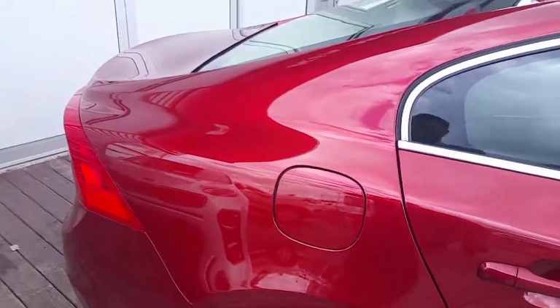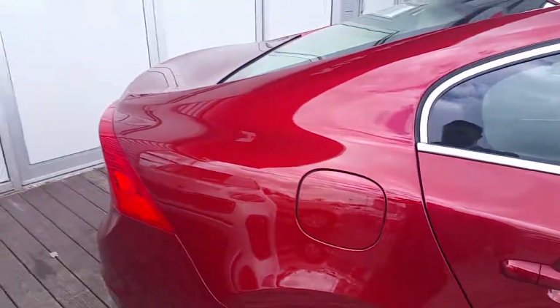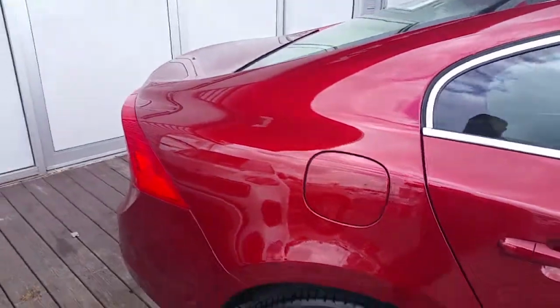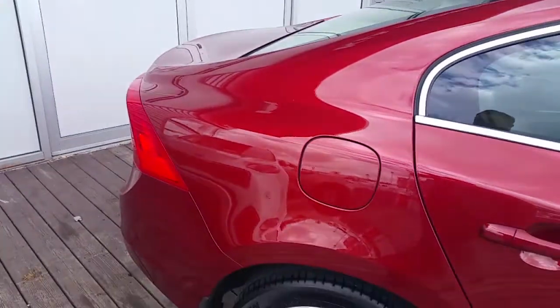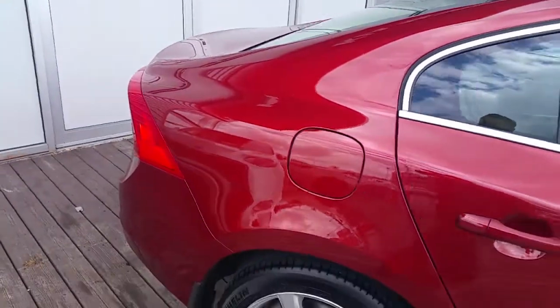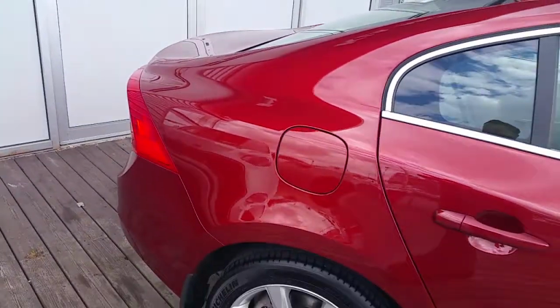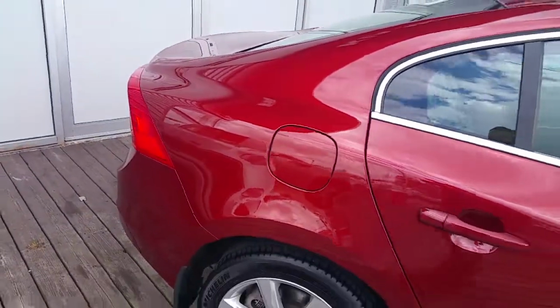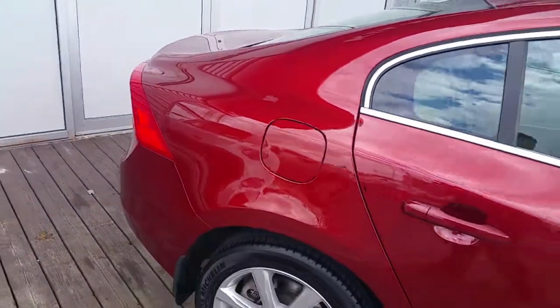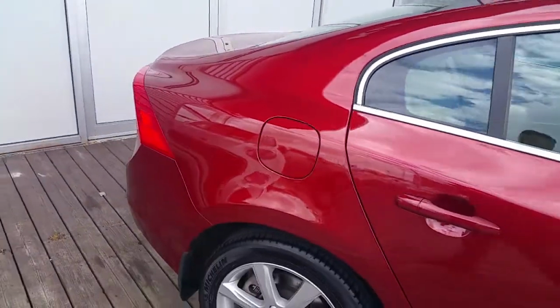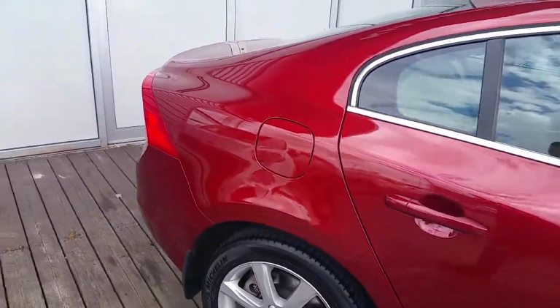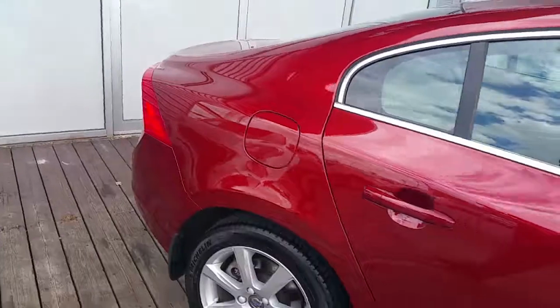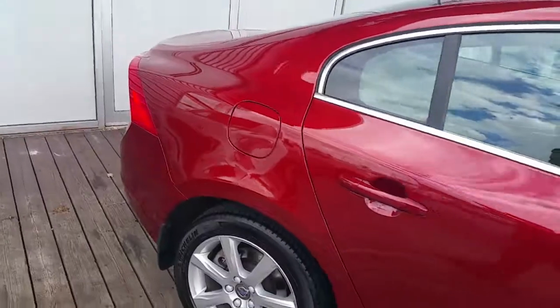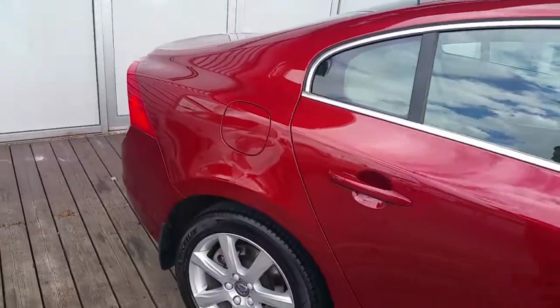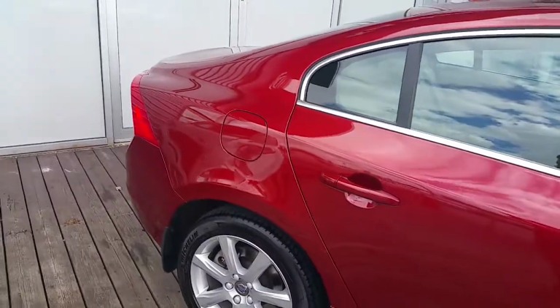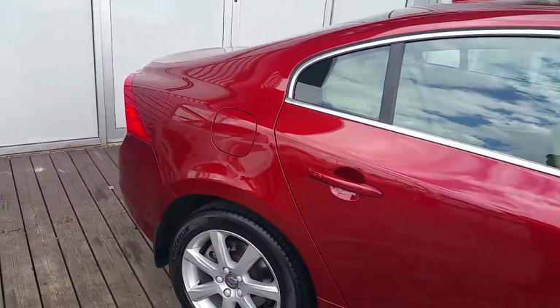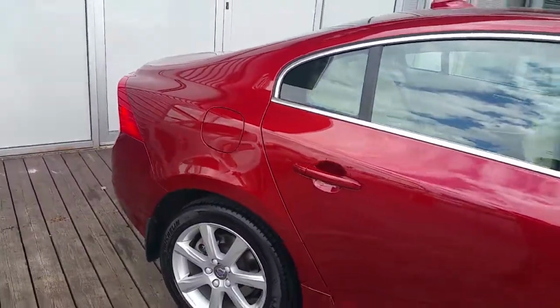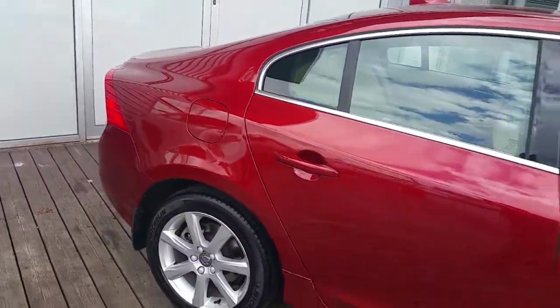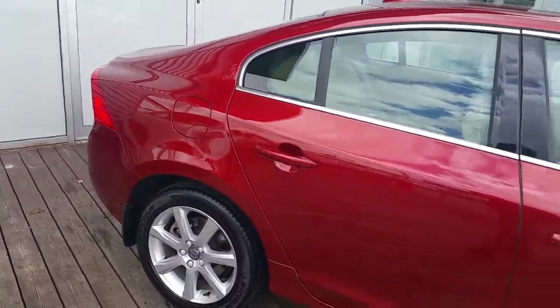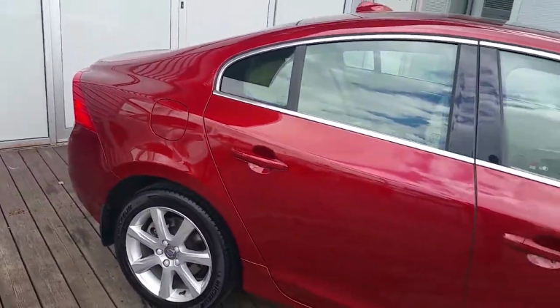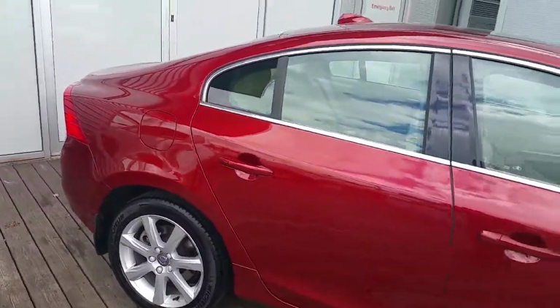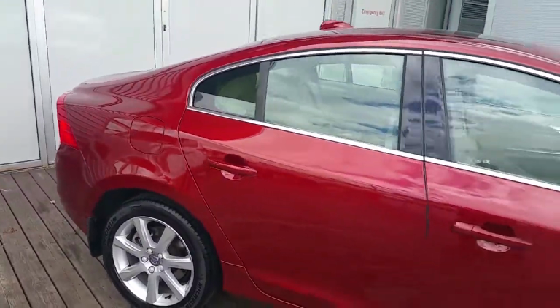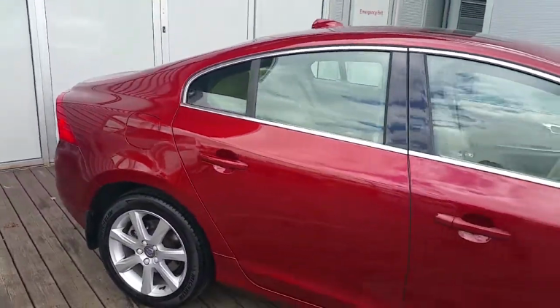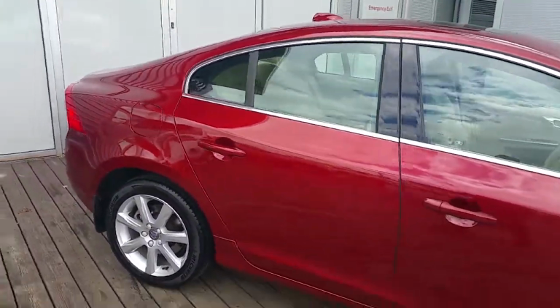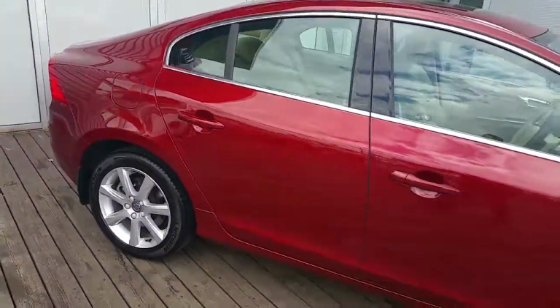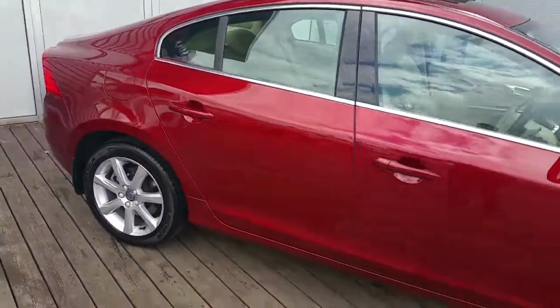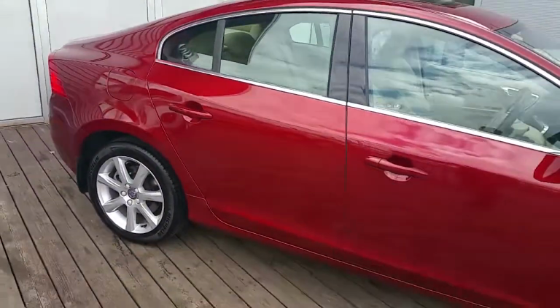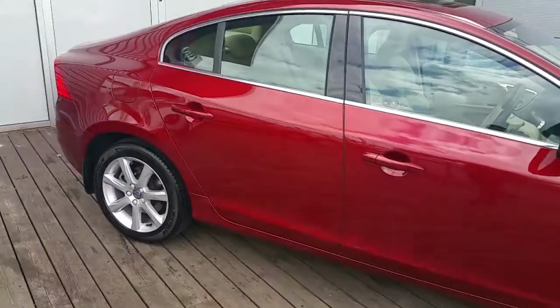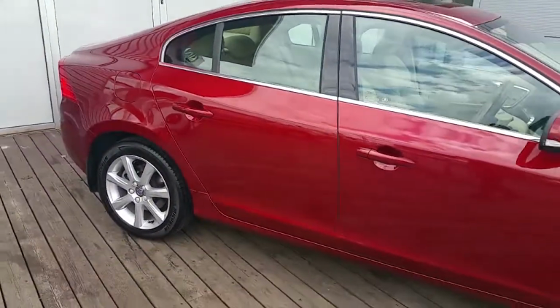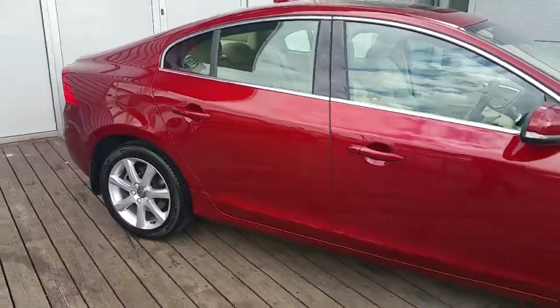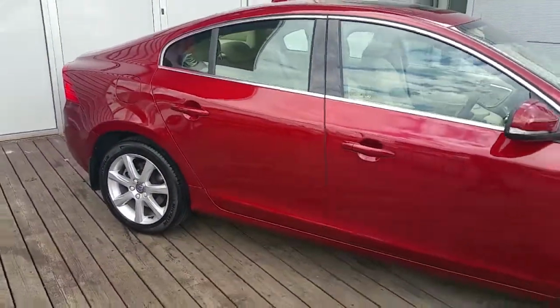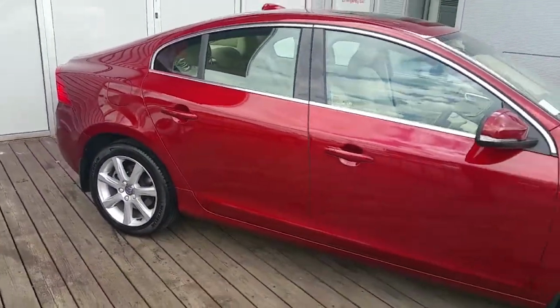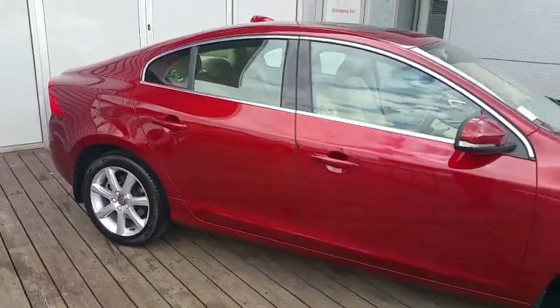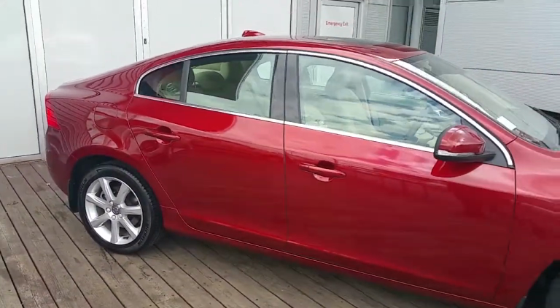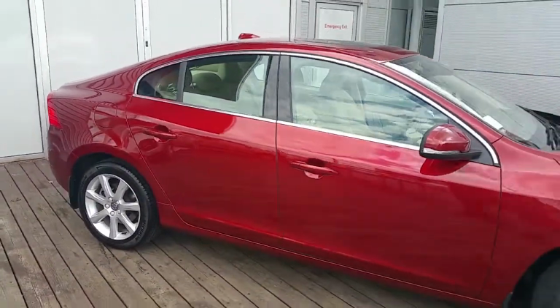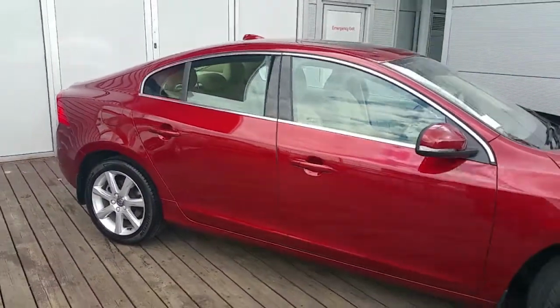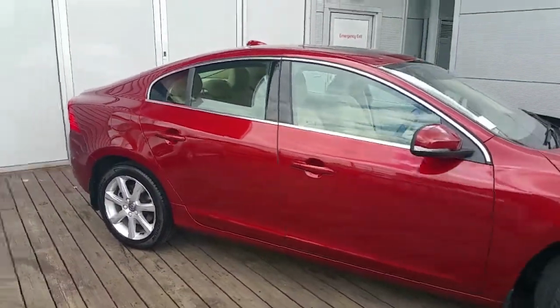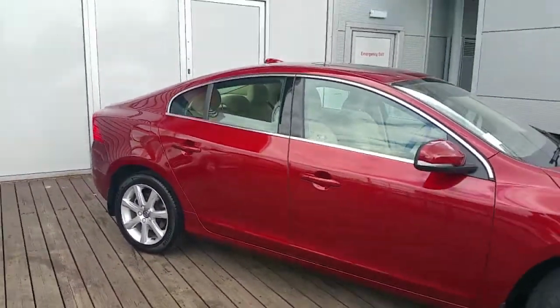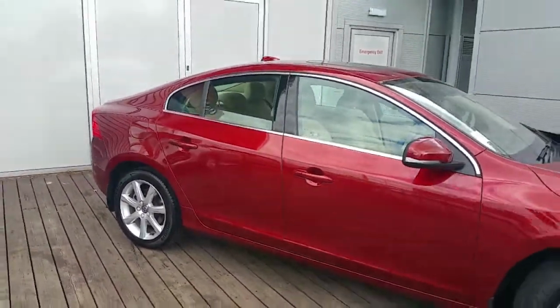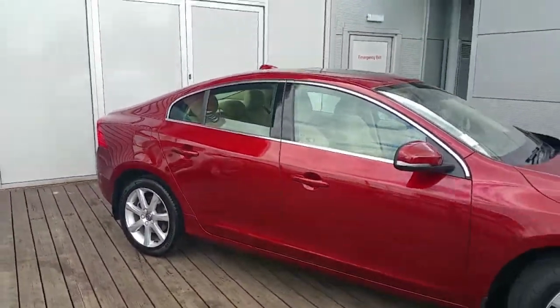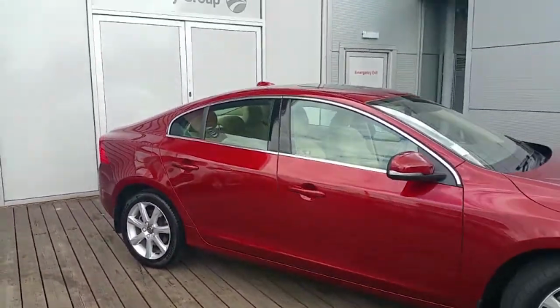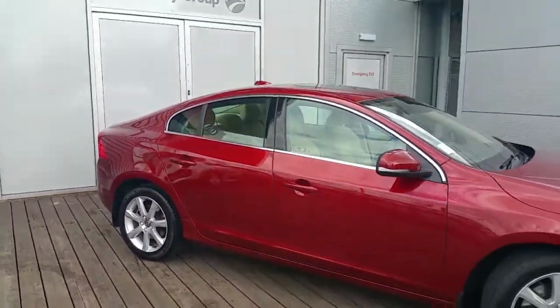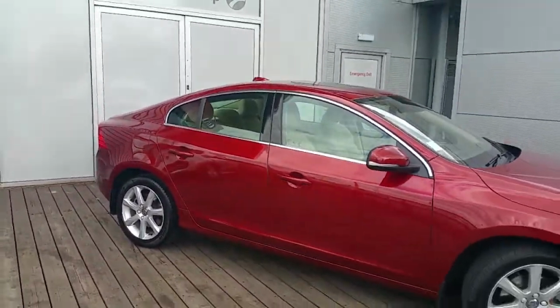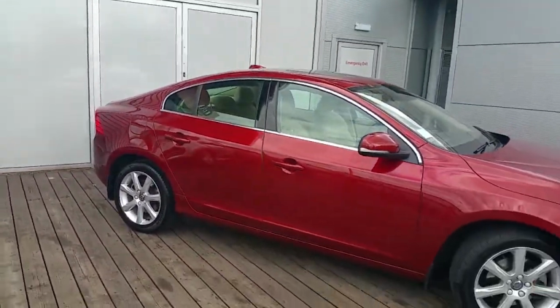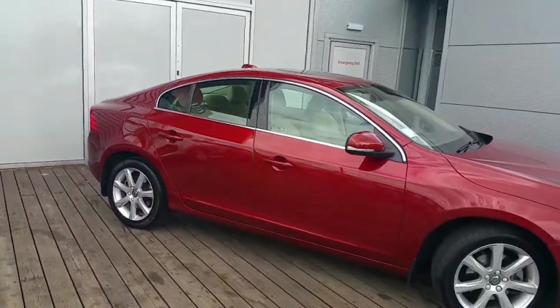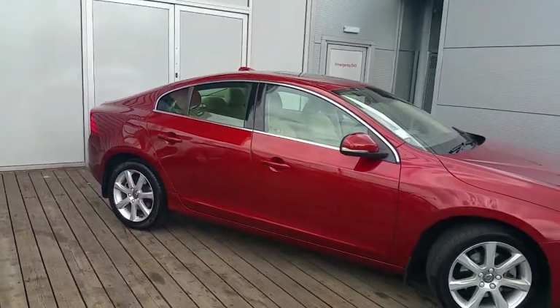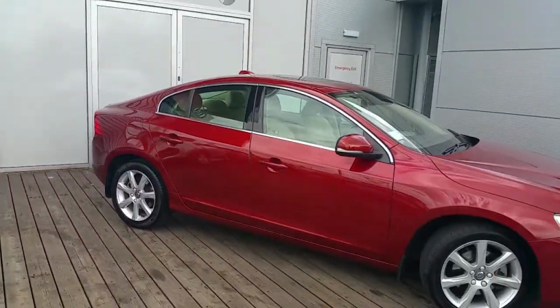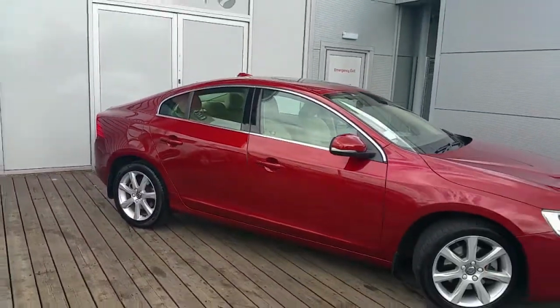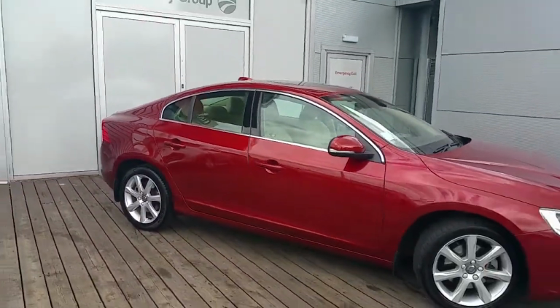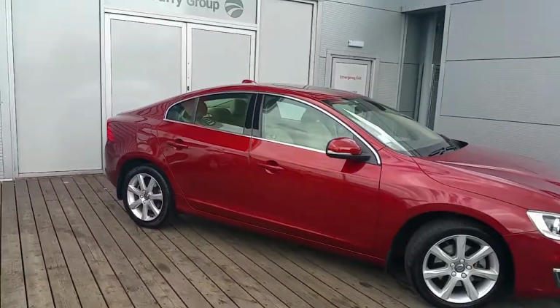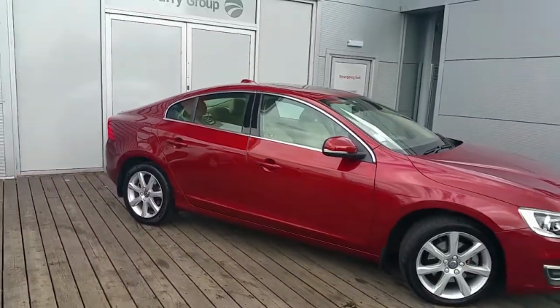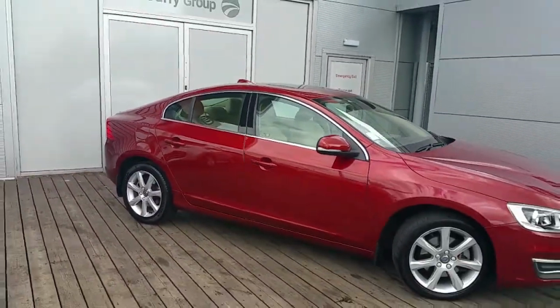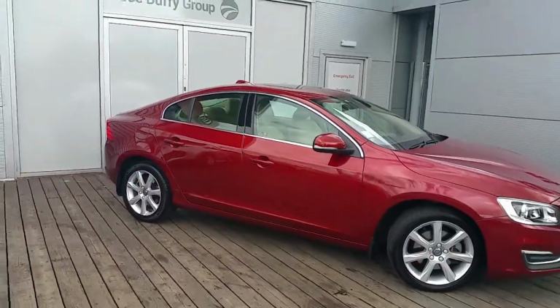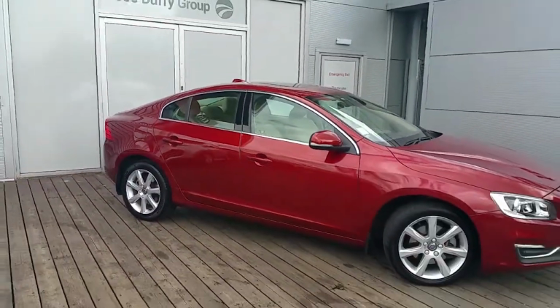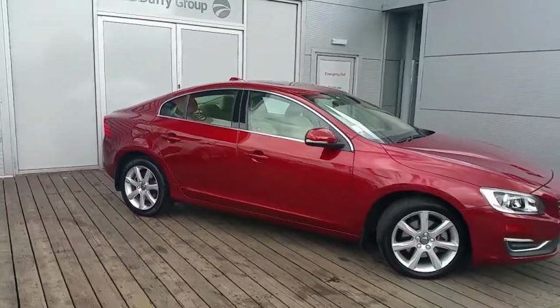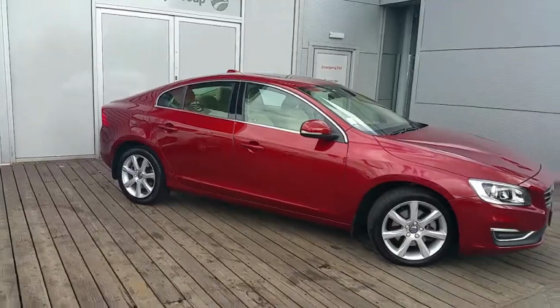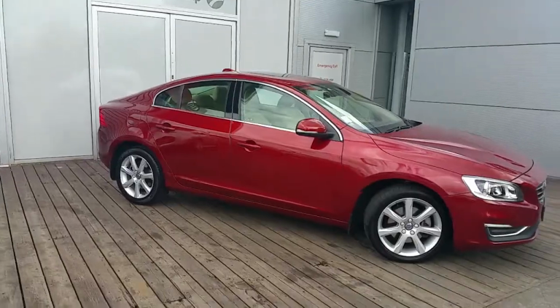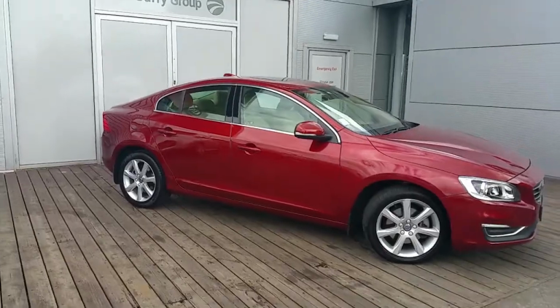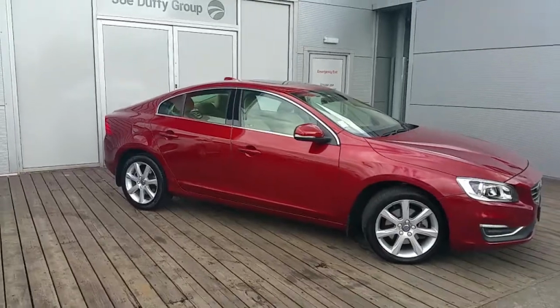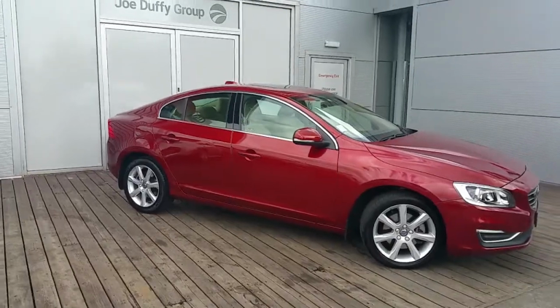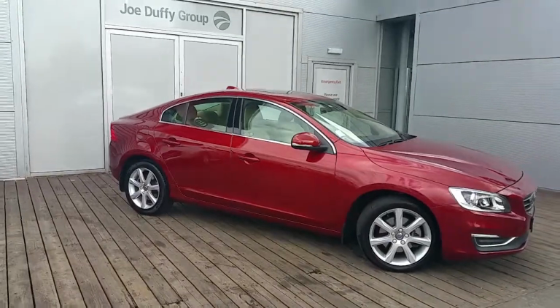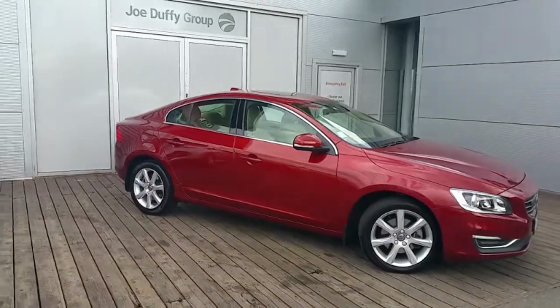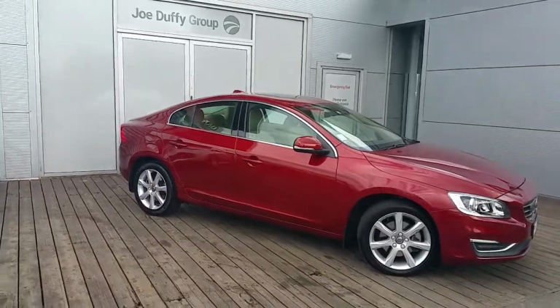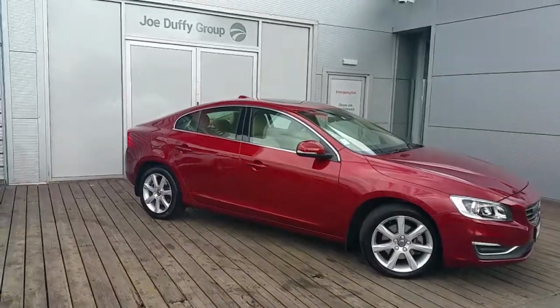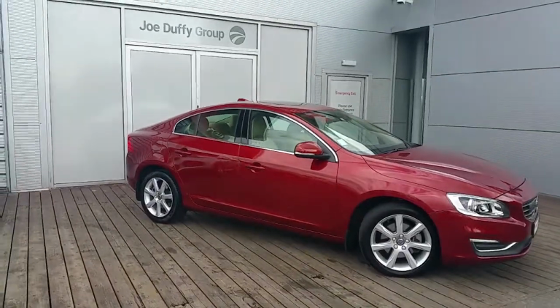For more information today or to book a test drive, call us now on 01 870 1400.